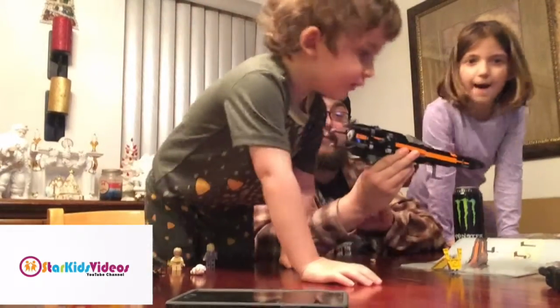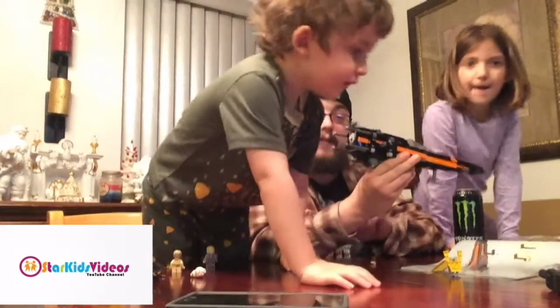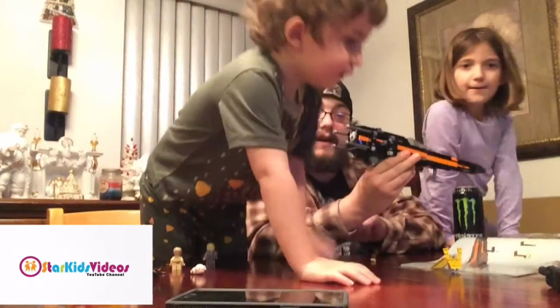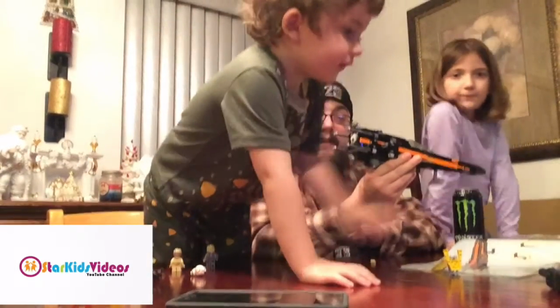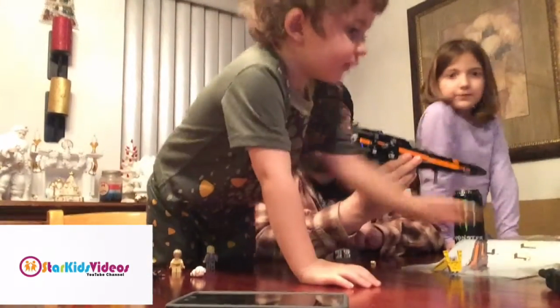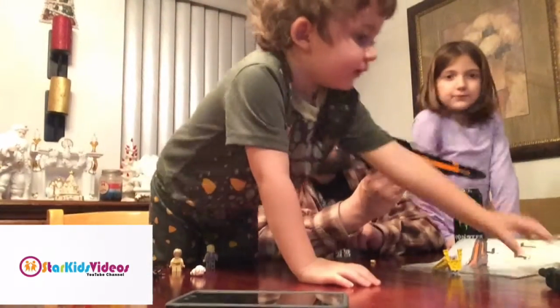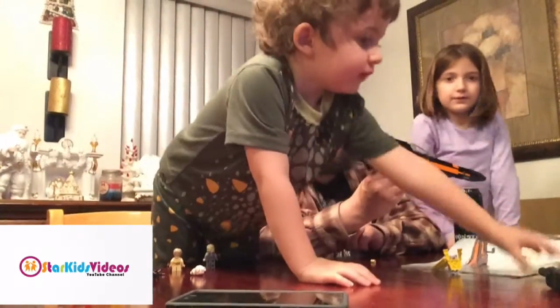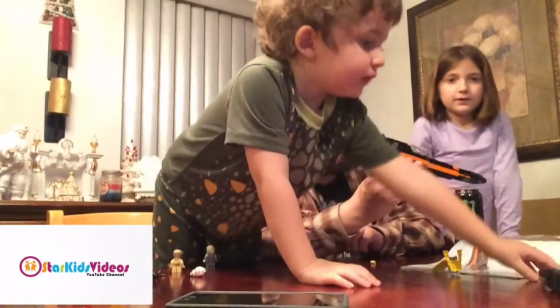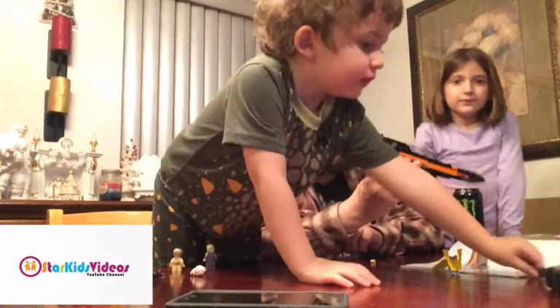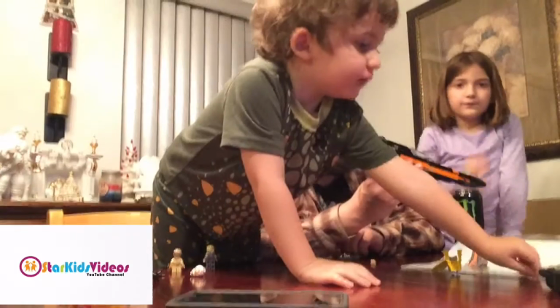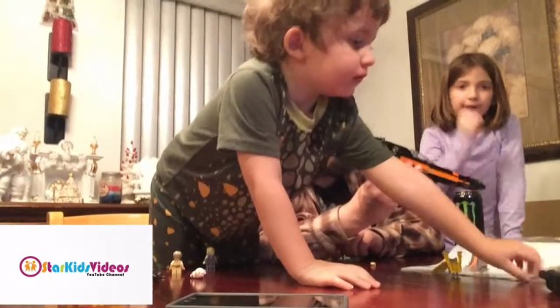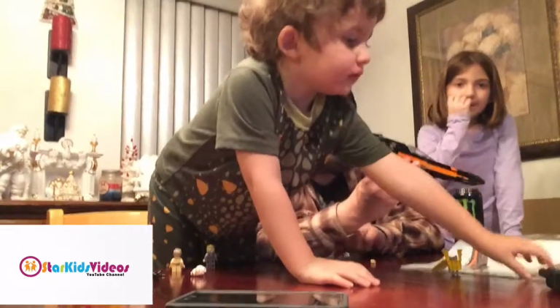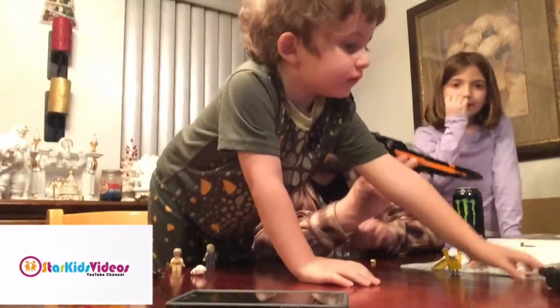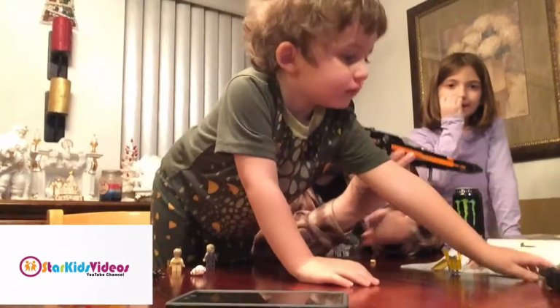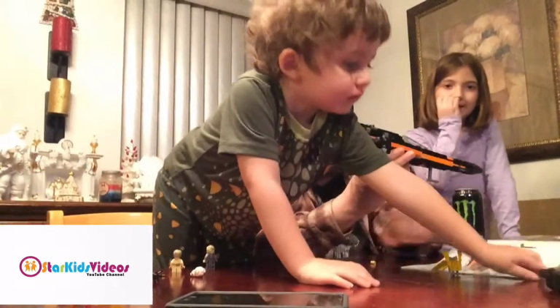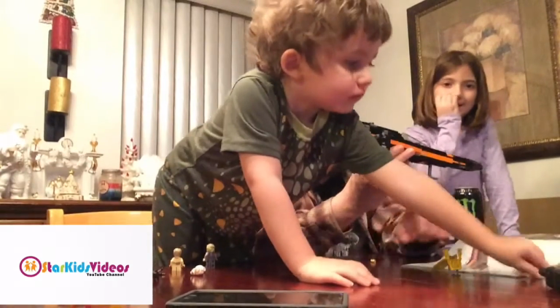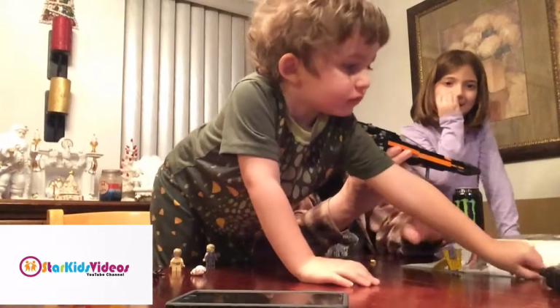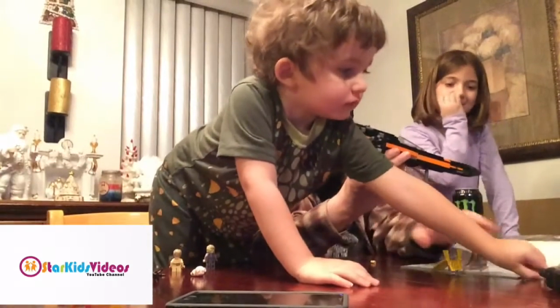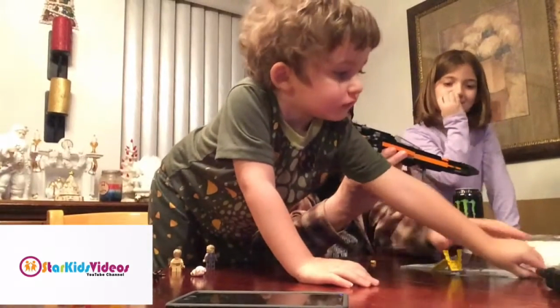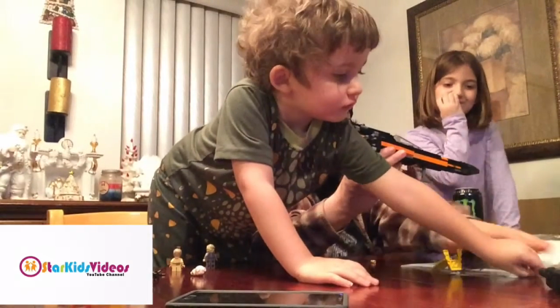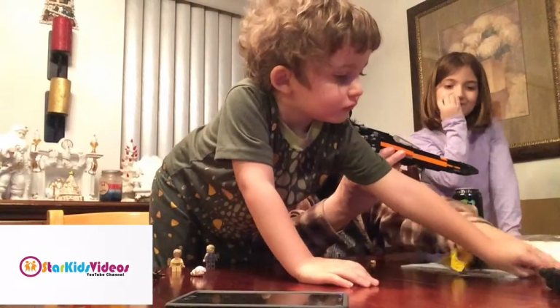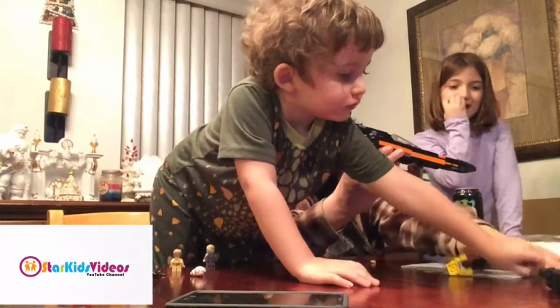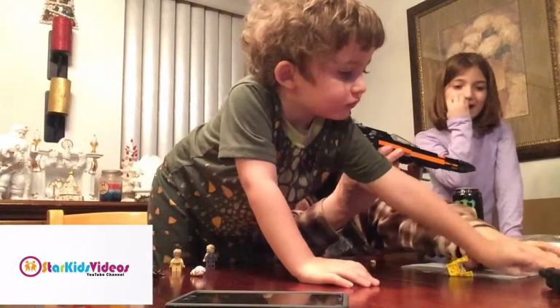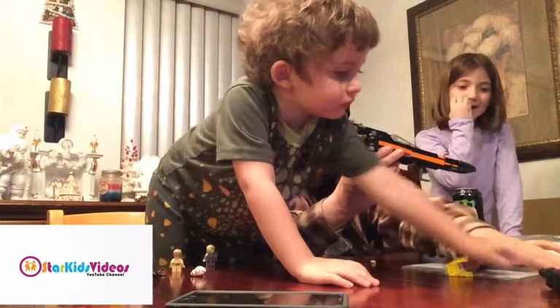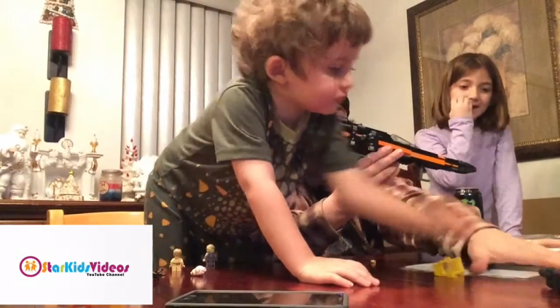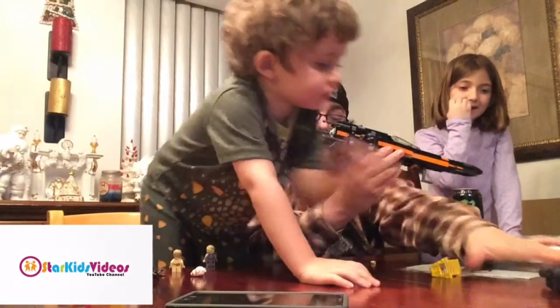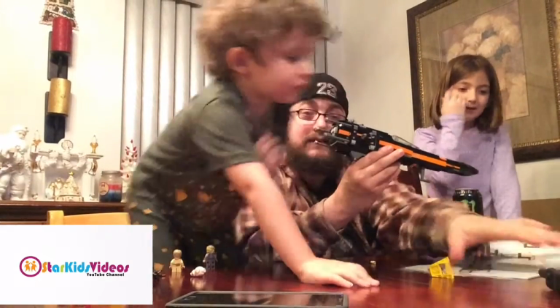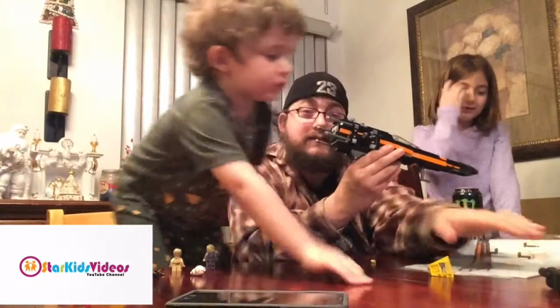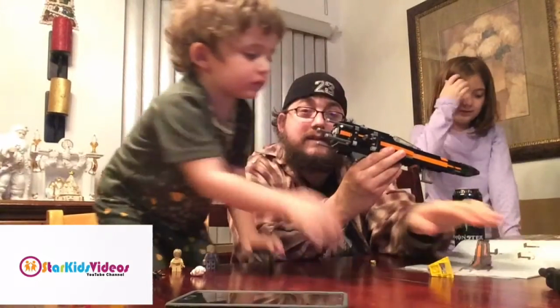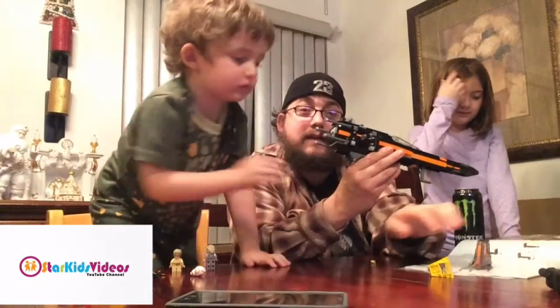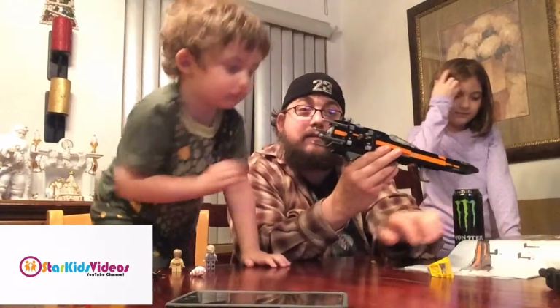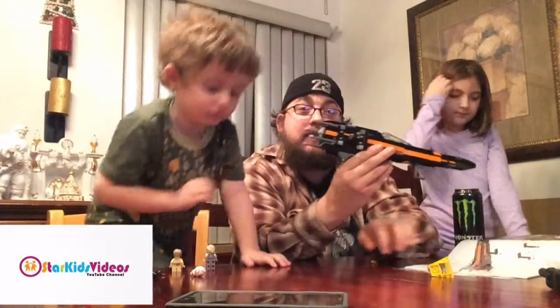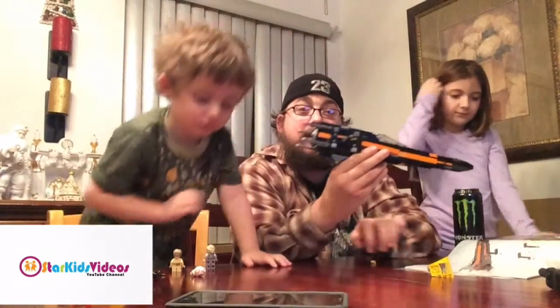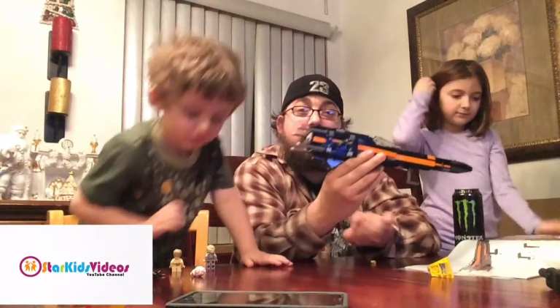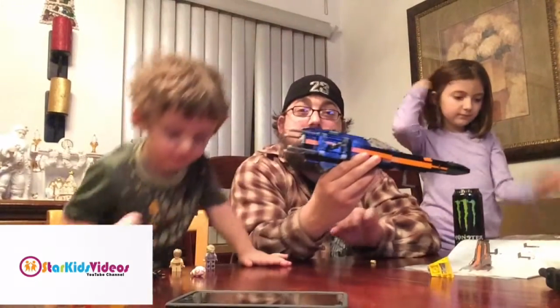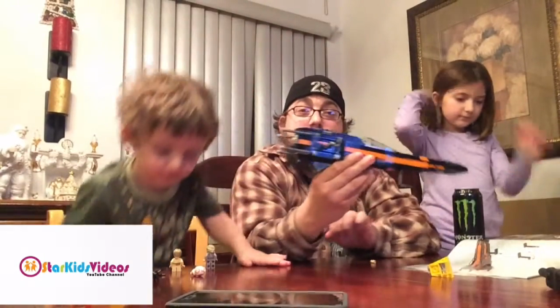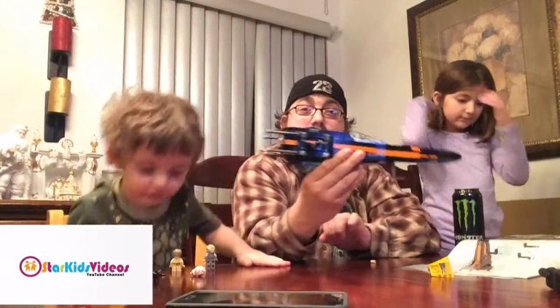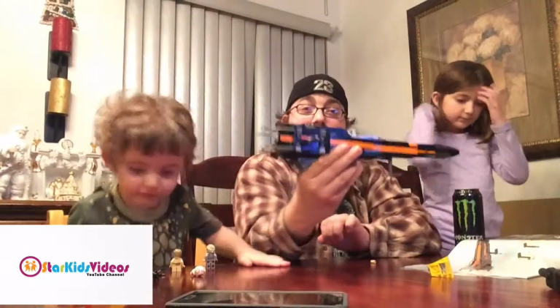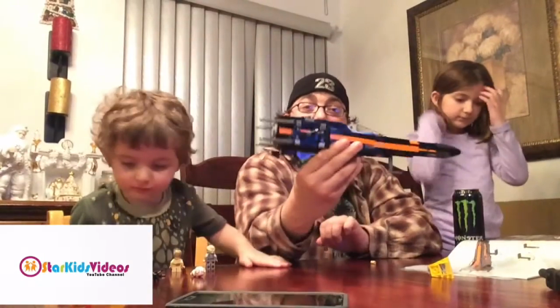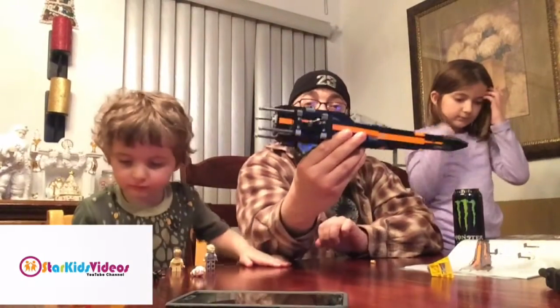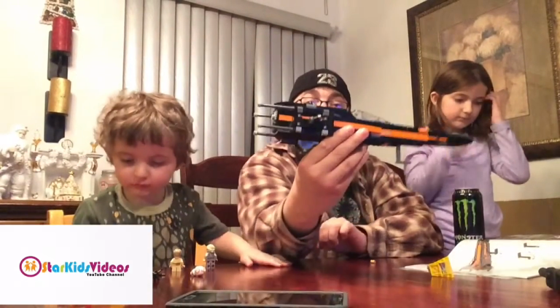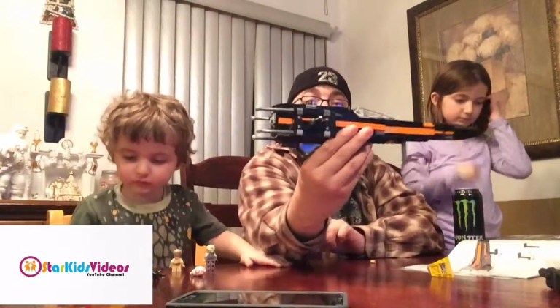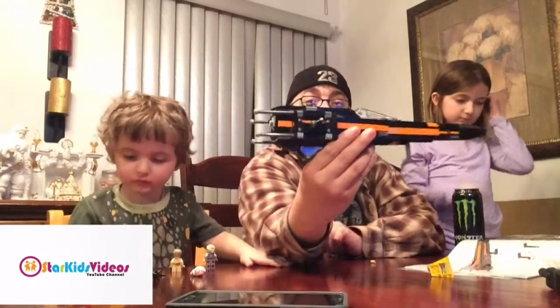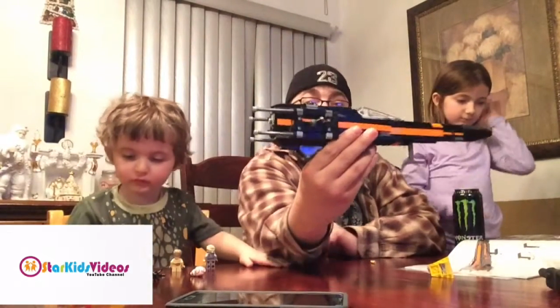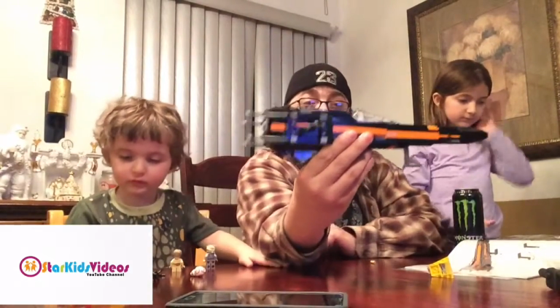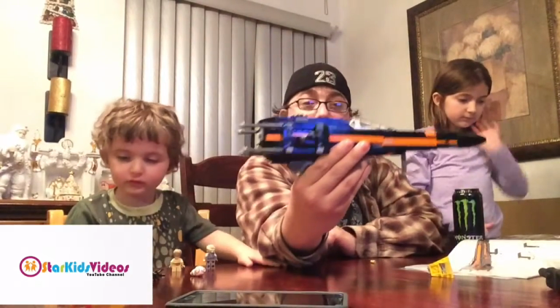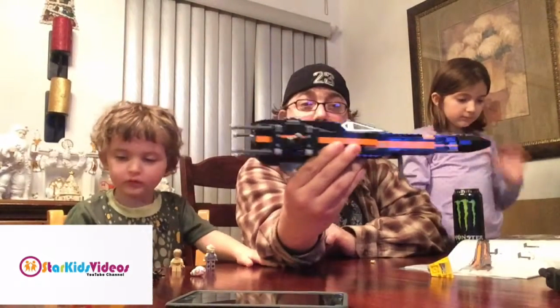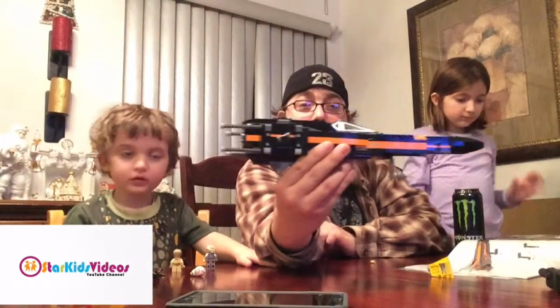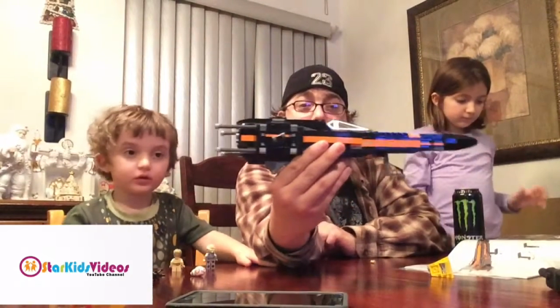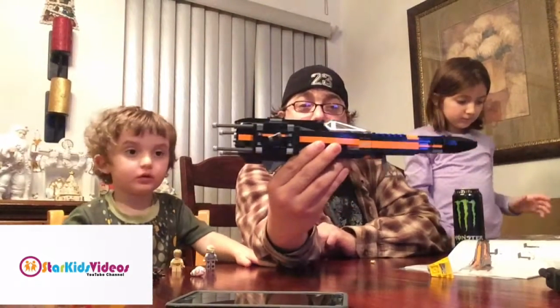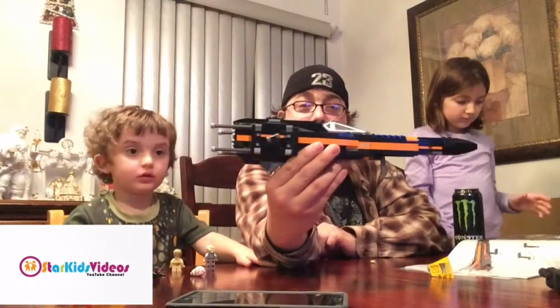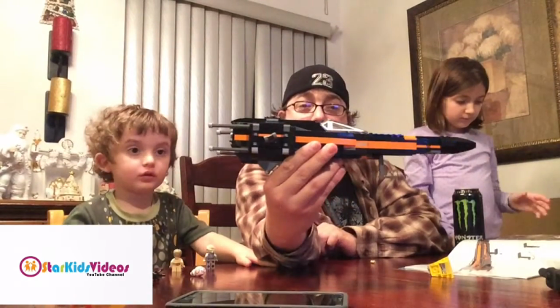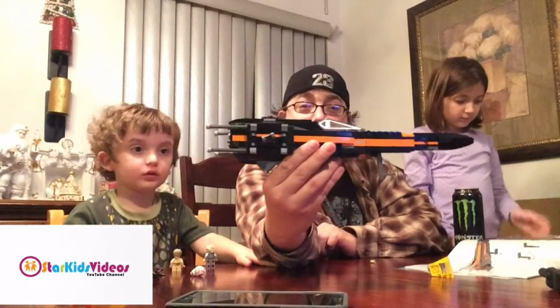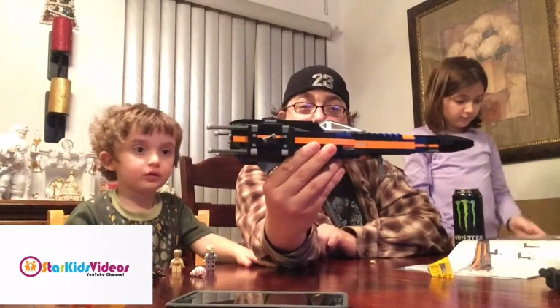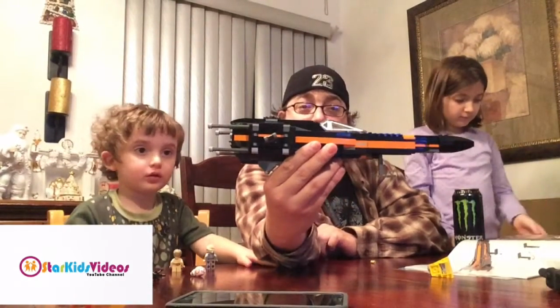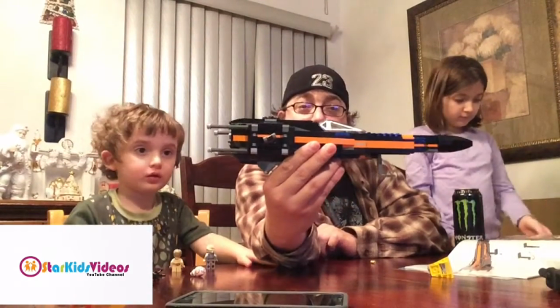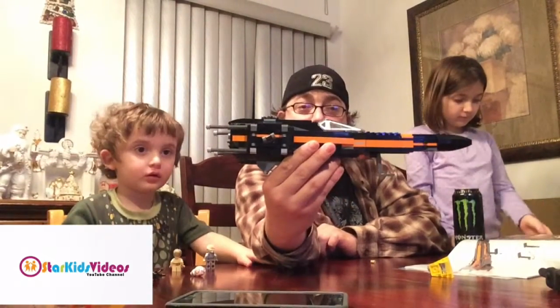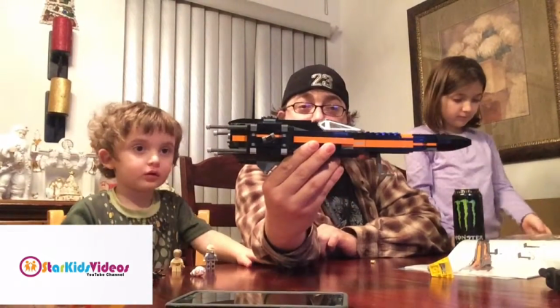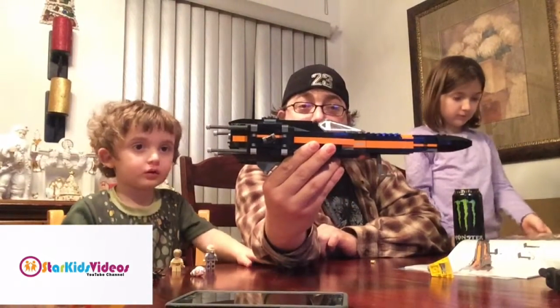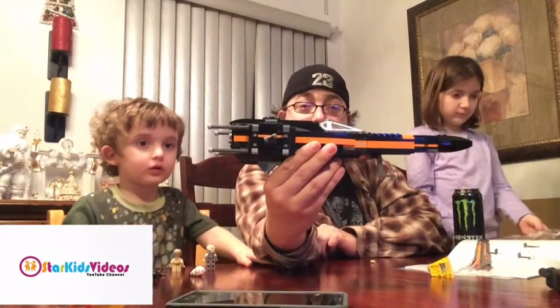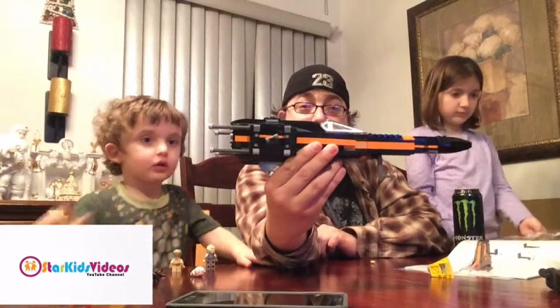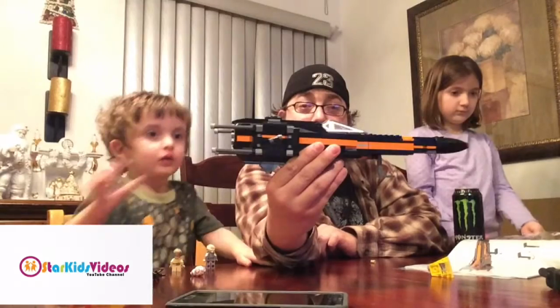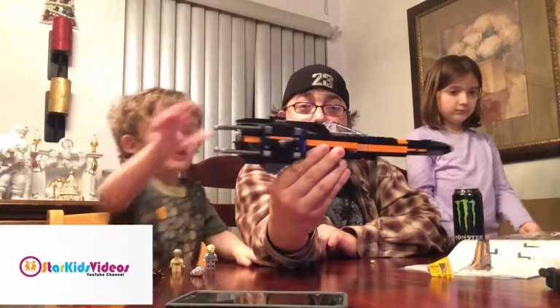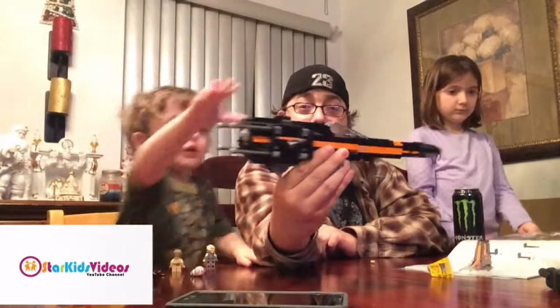Frankie, sit down. So, here's the progress that we've made so far.